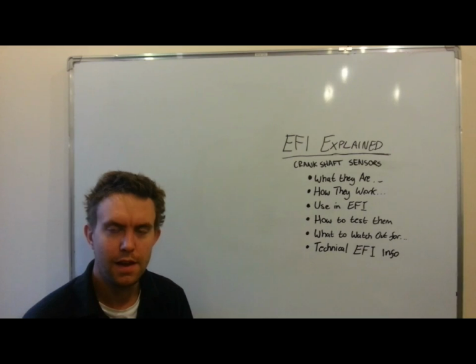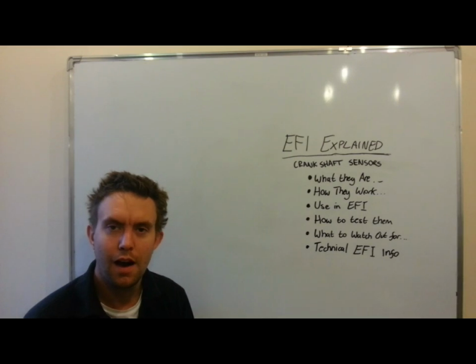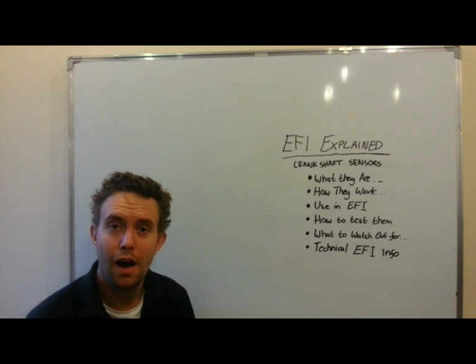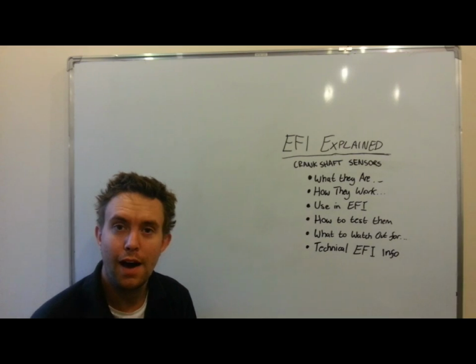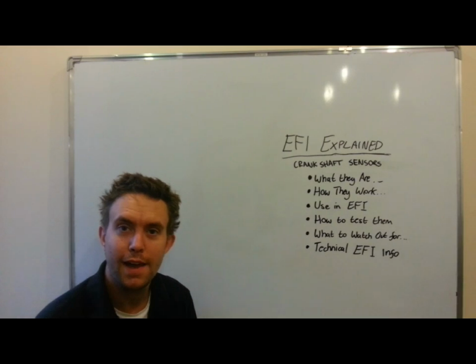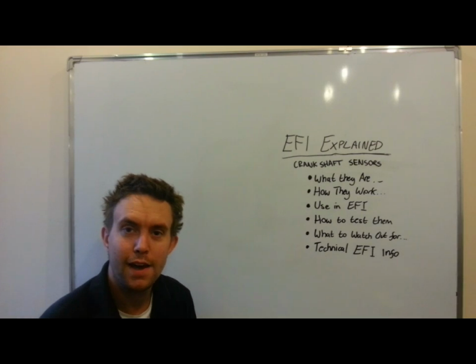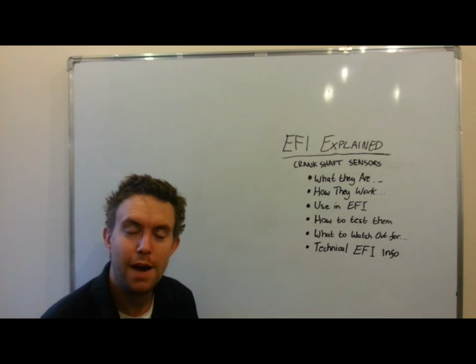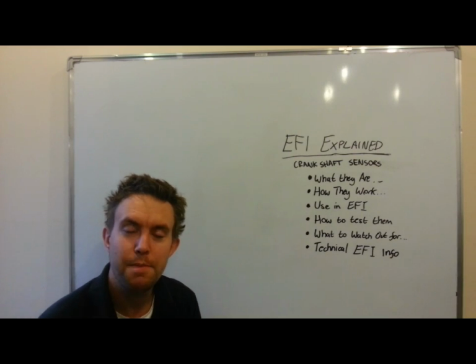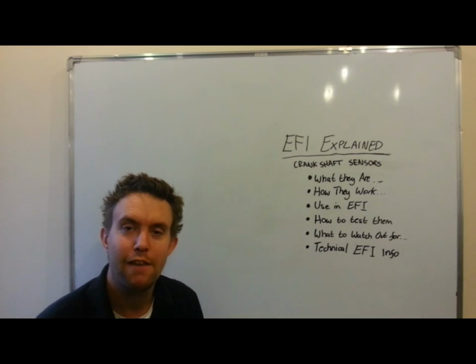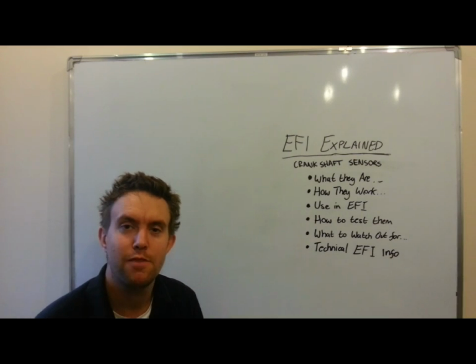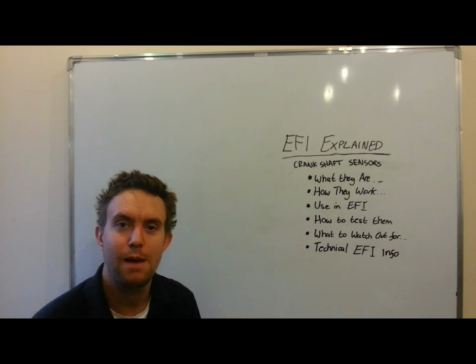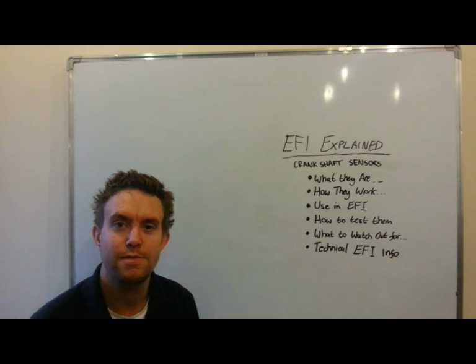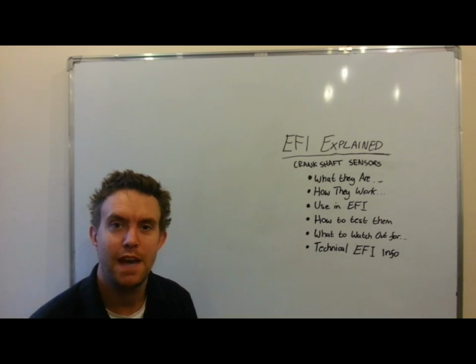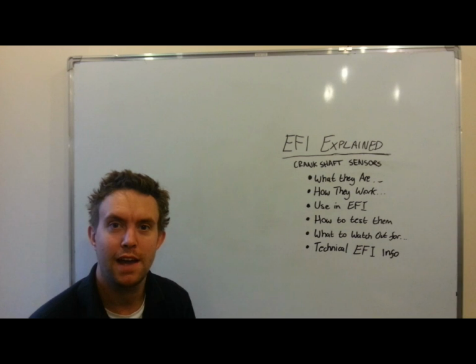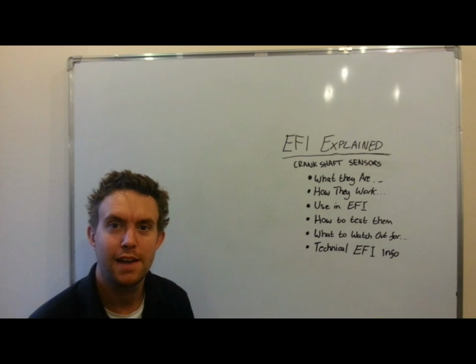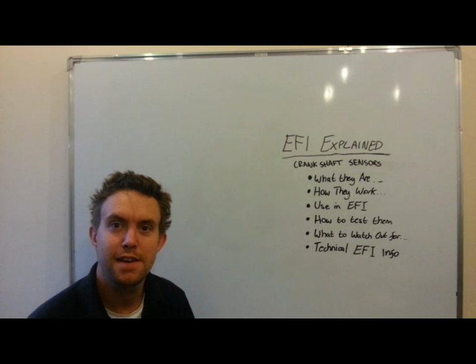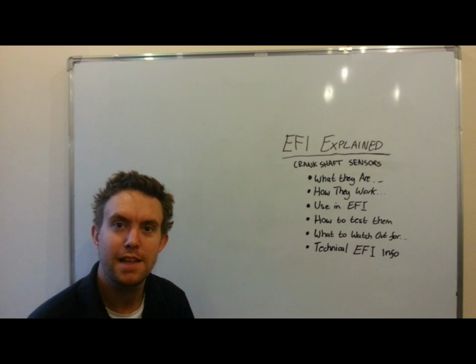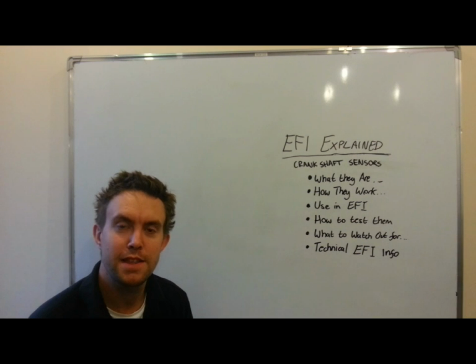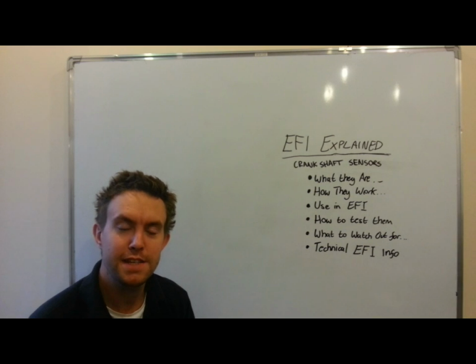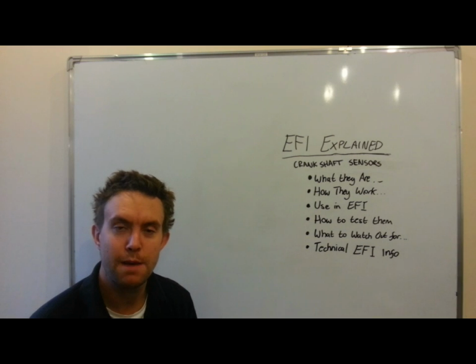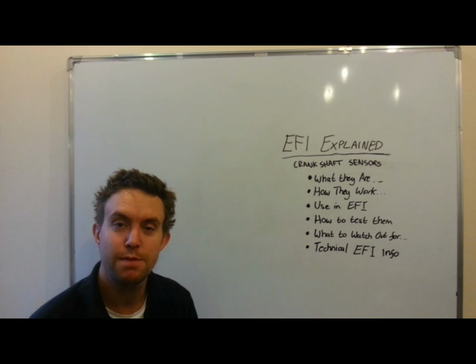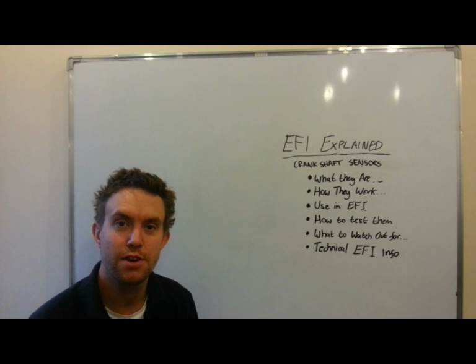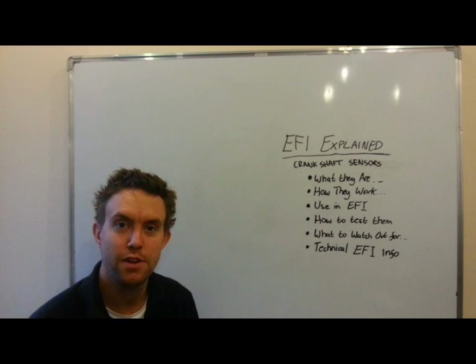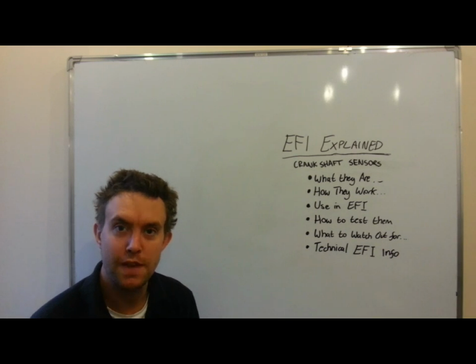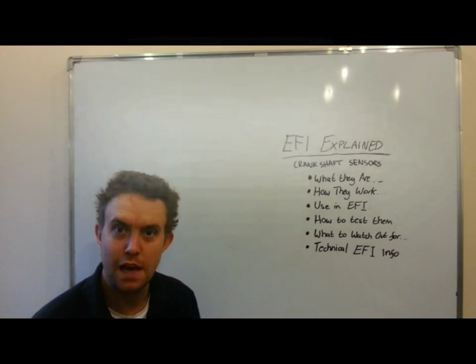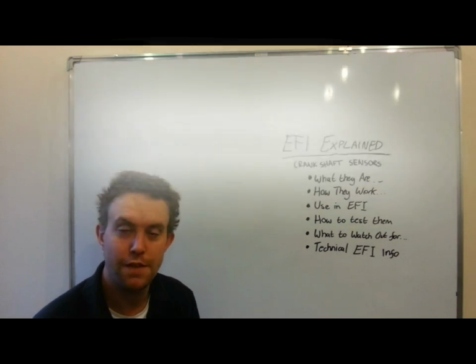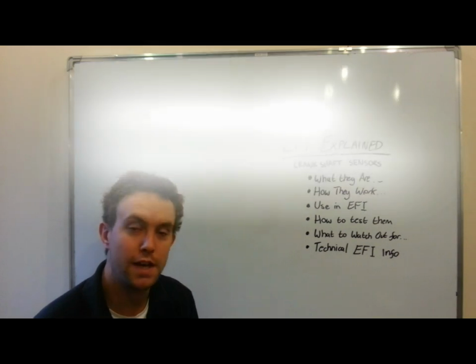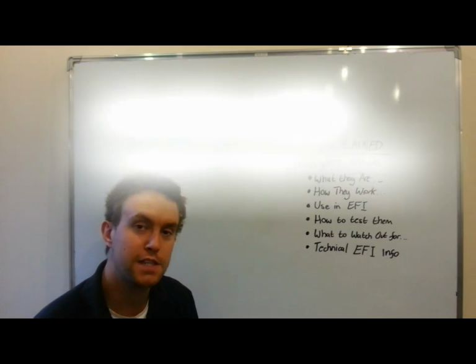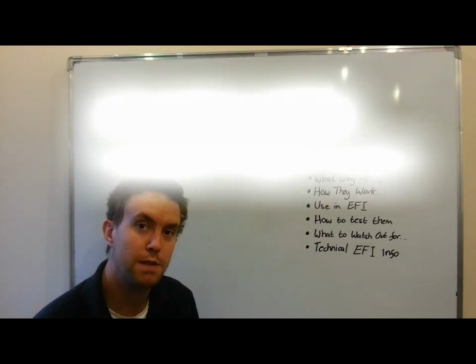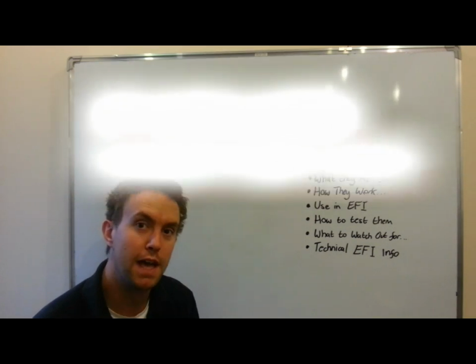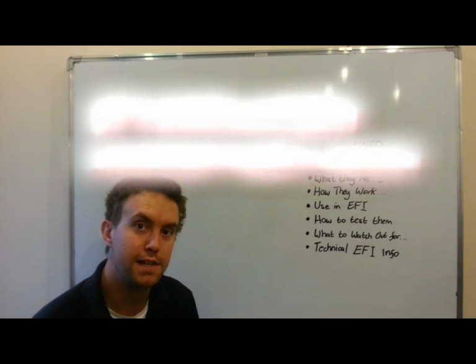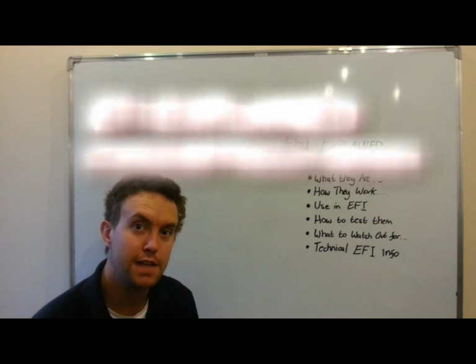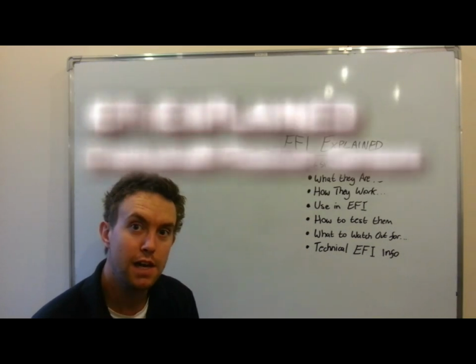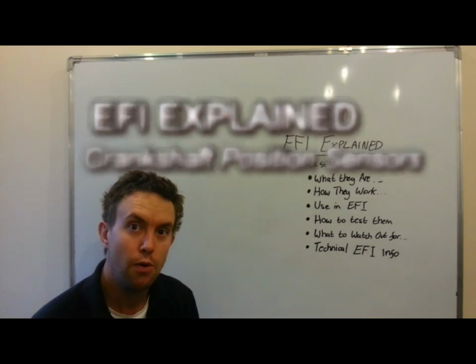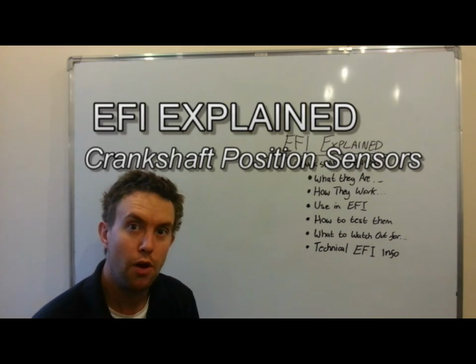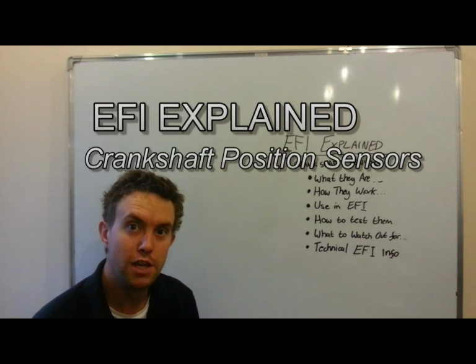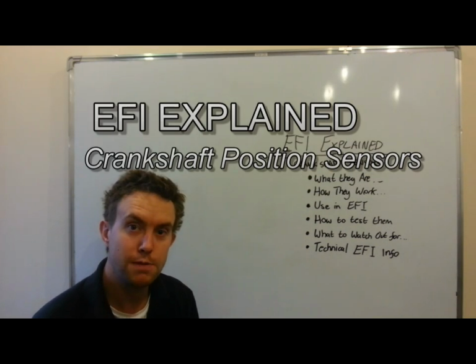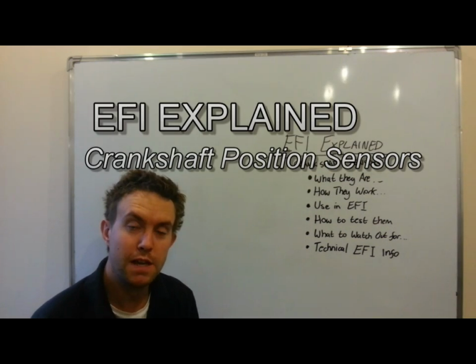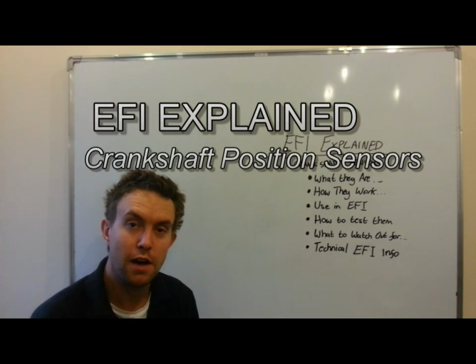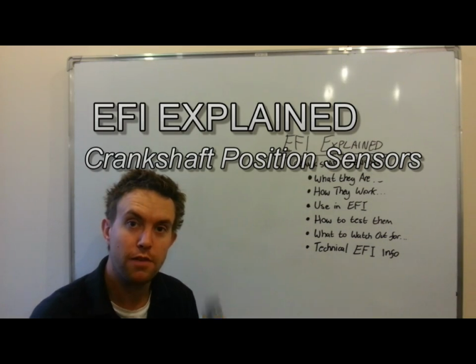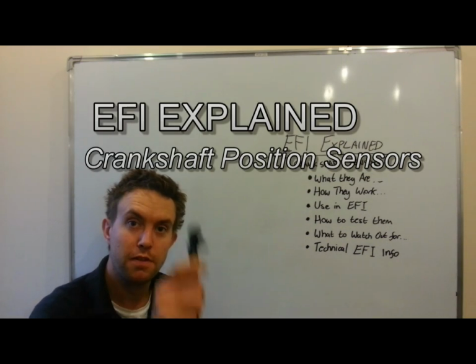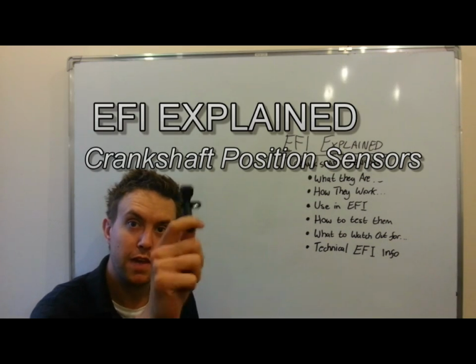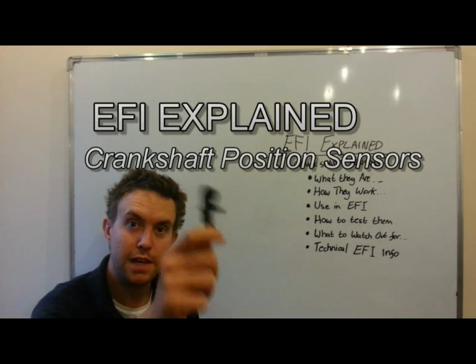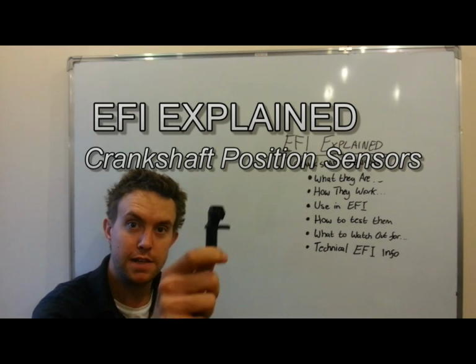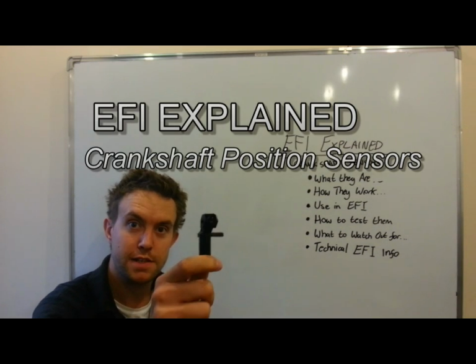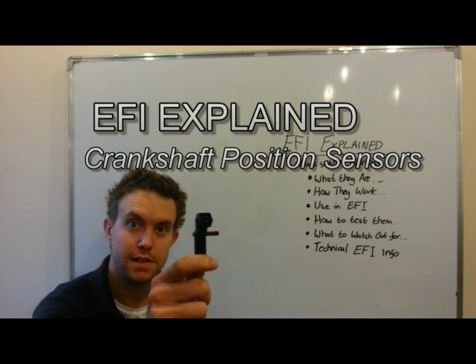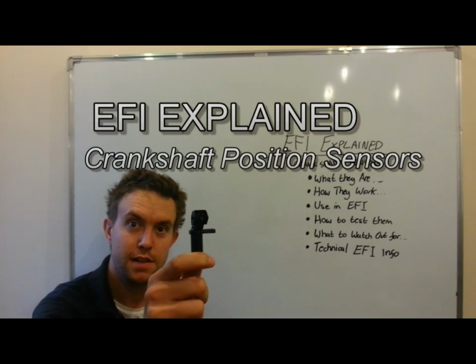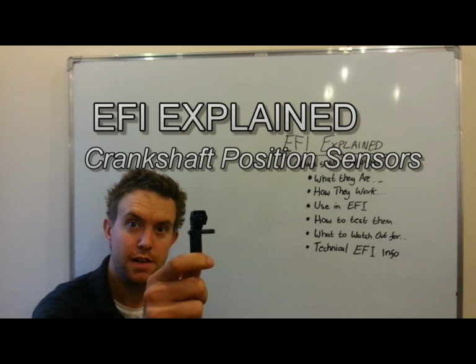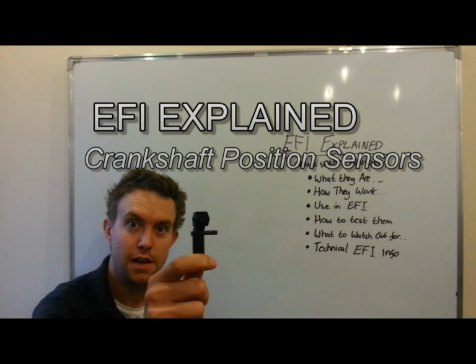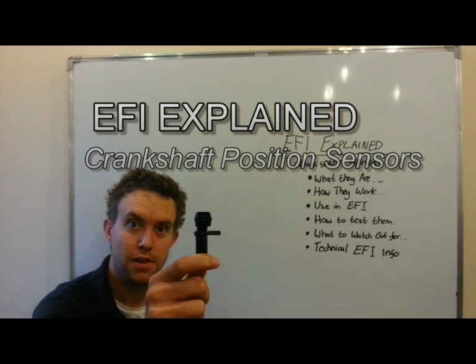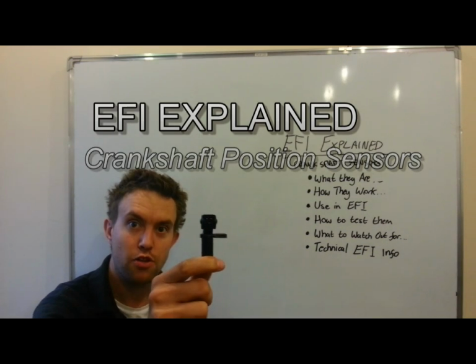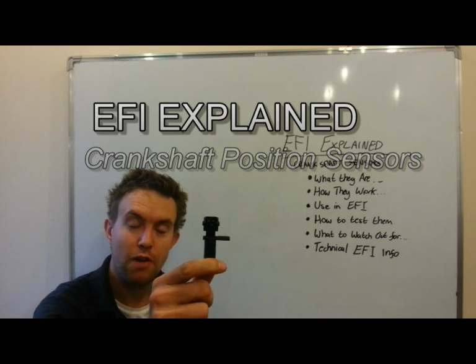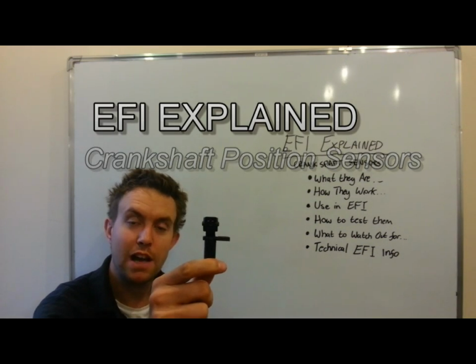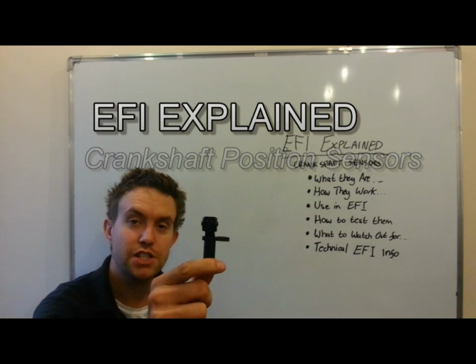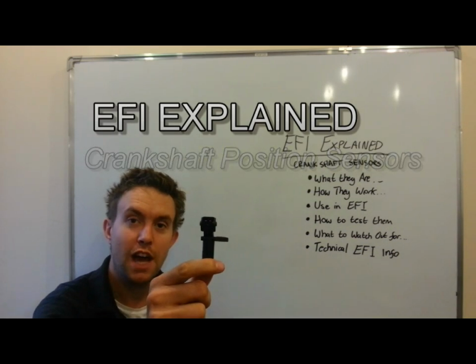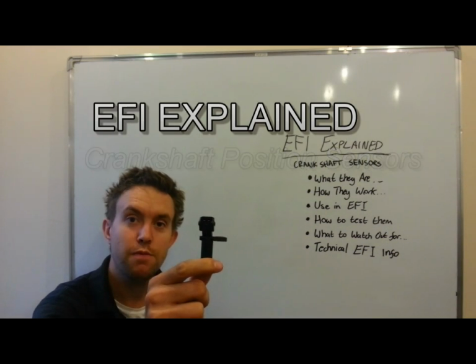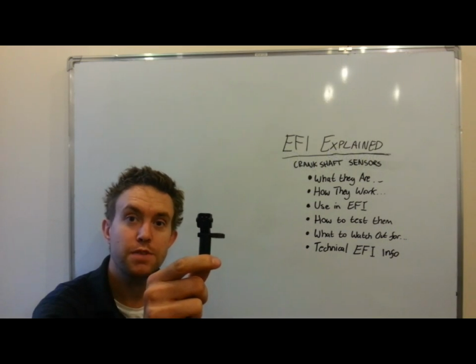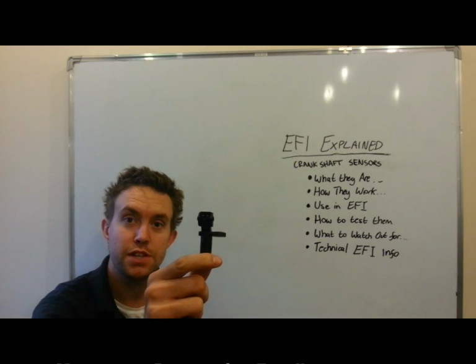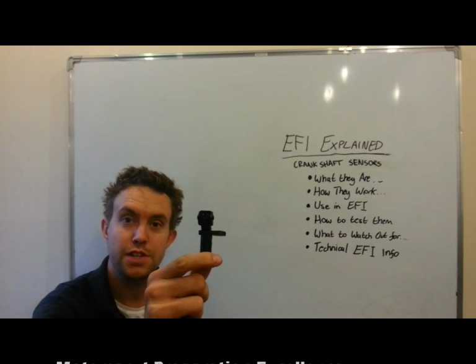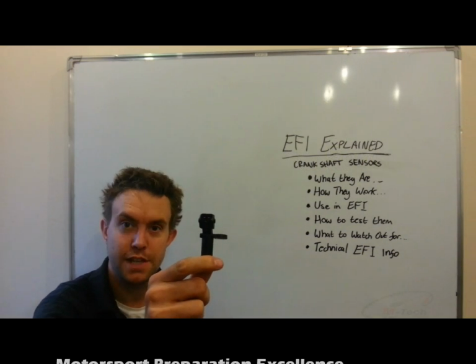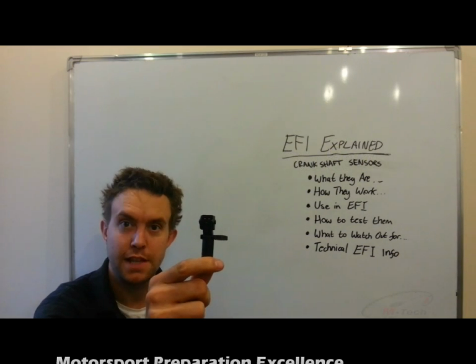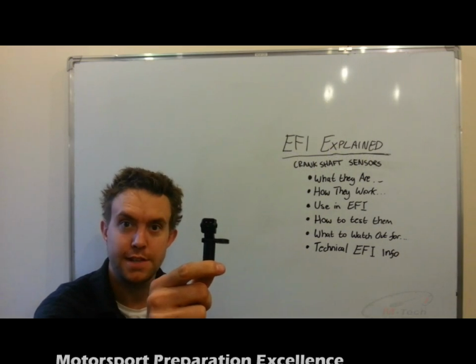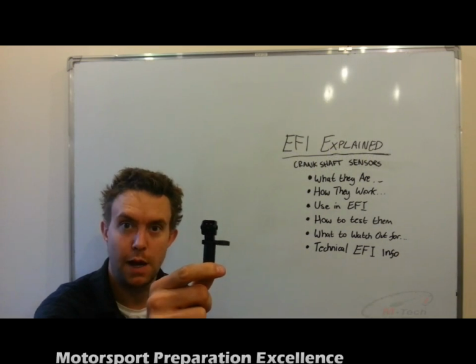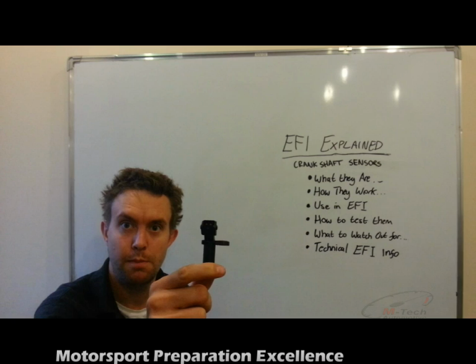Hi, I'm Matt from EmTech, and in this episode of EFI Explained, we're going to be covering these — the Crankshaft Position Sensor.